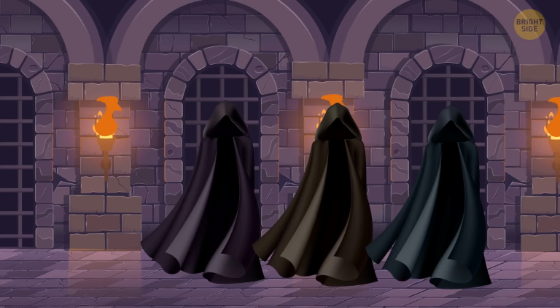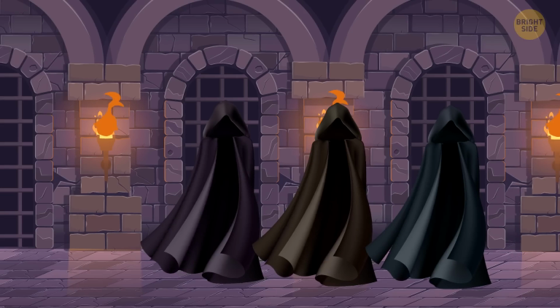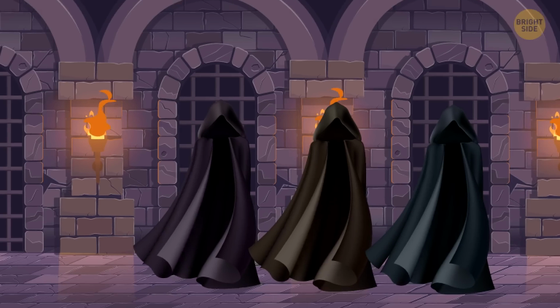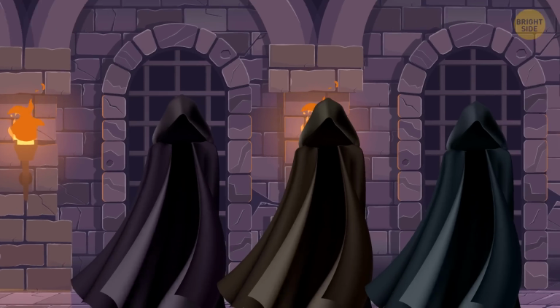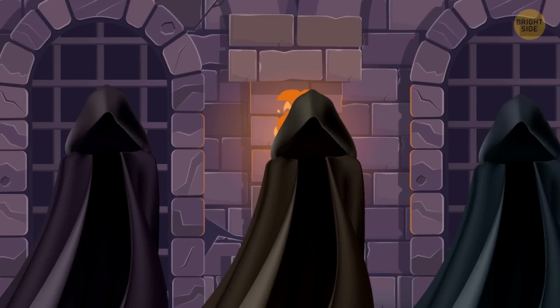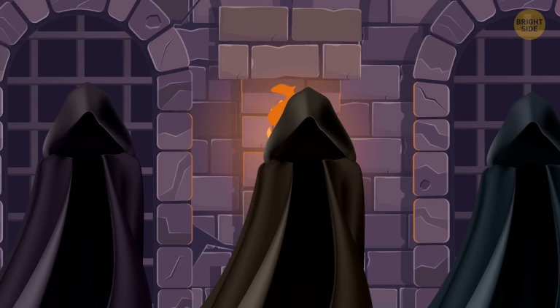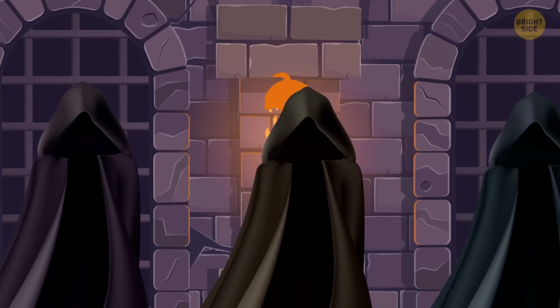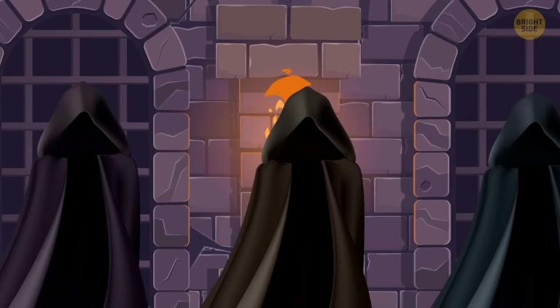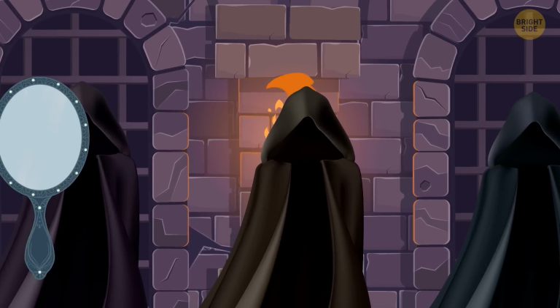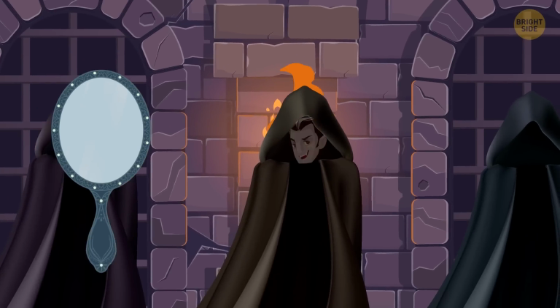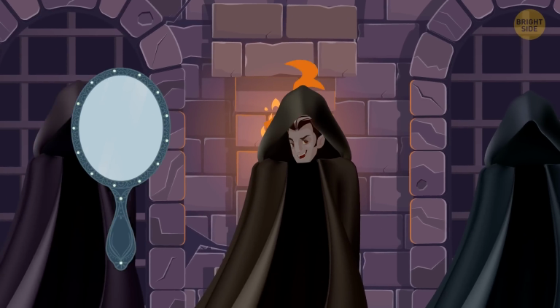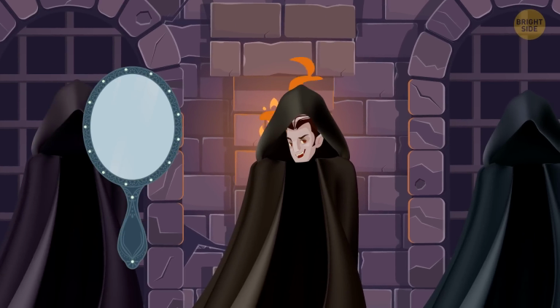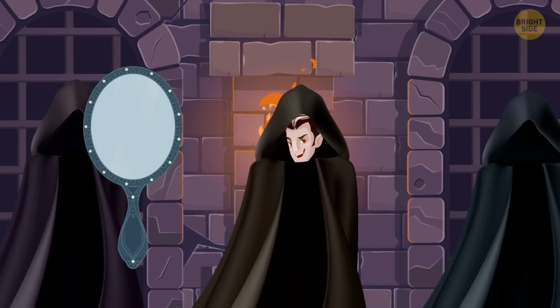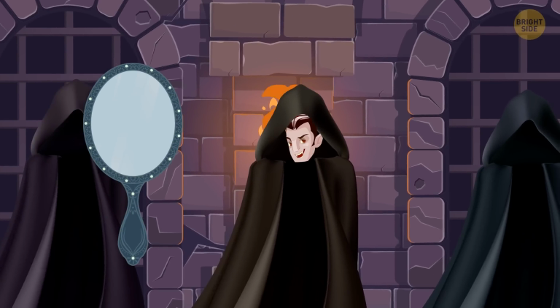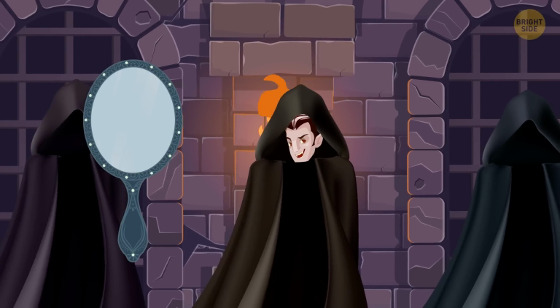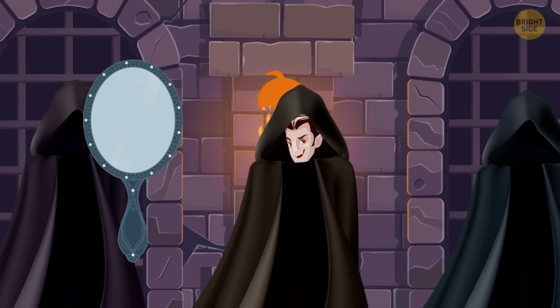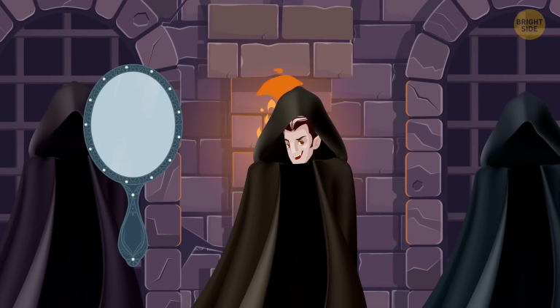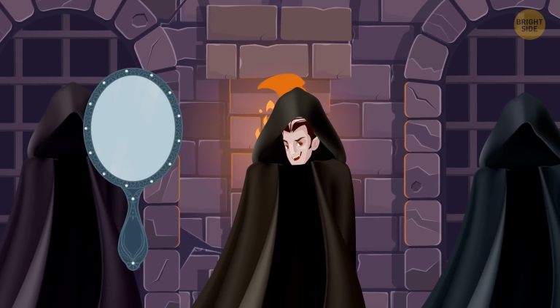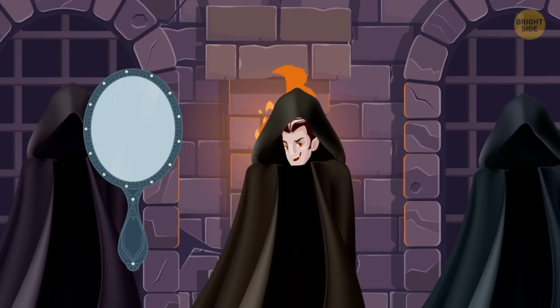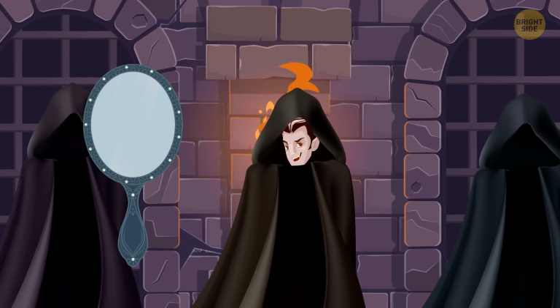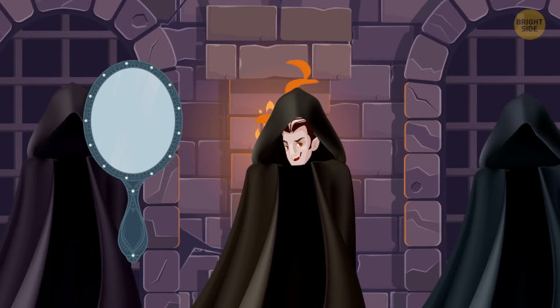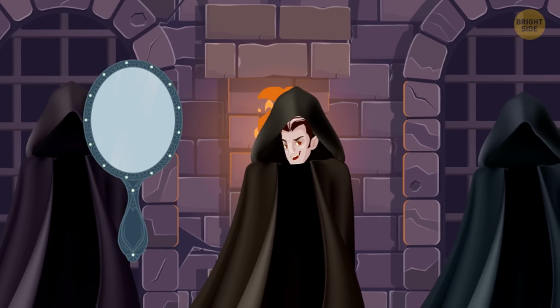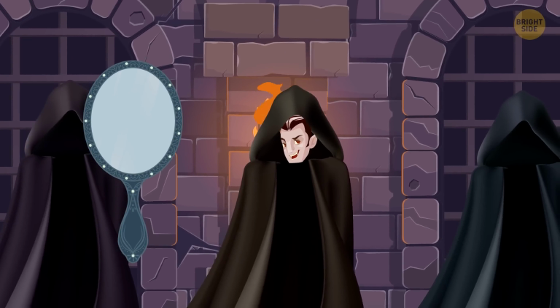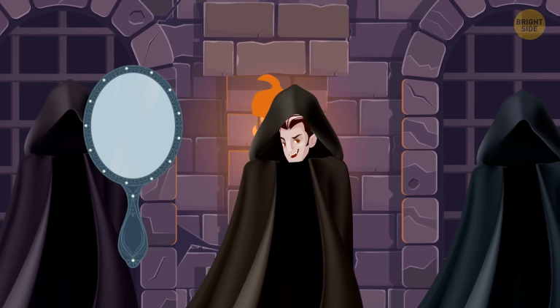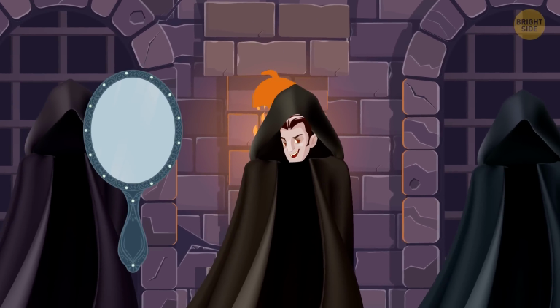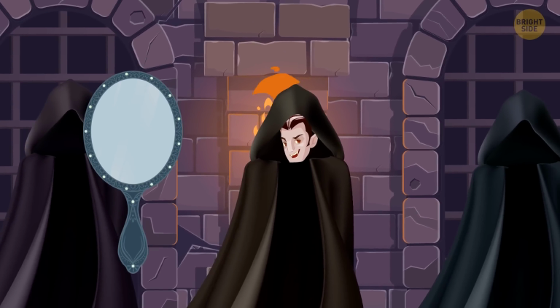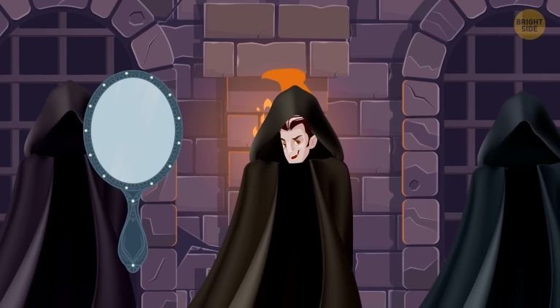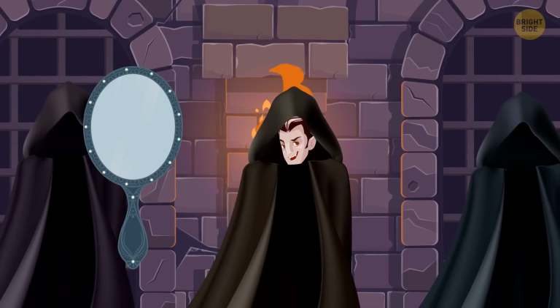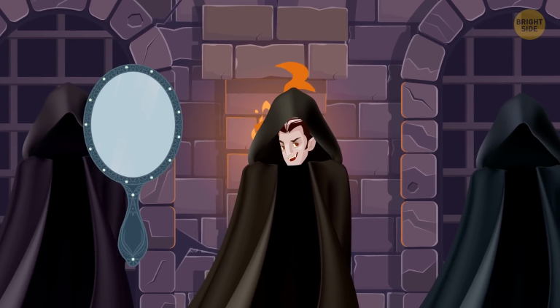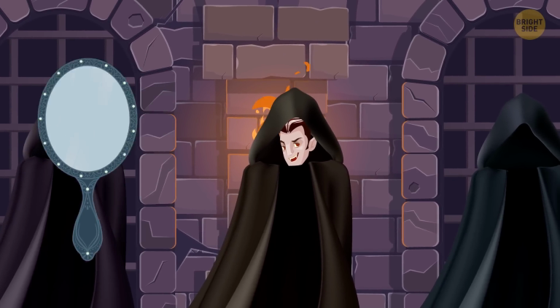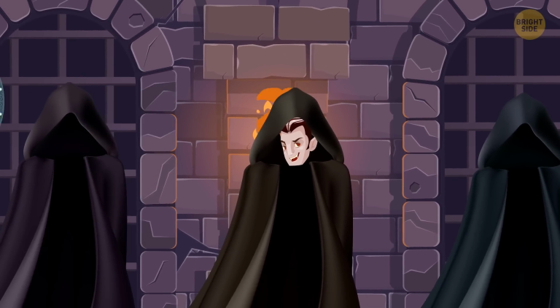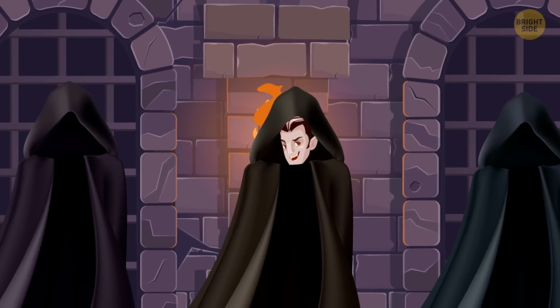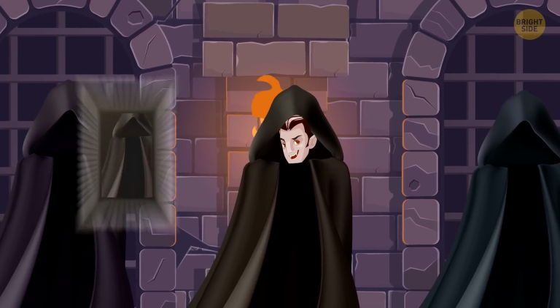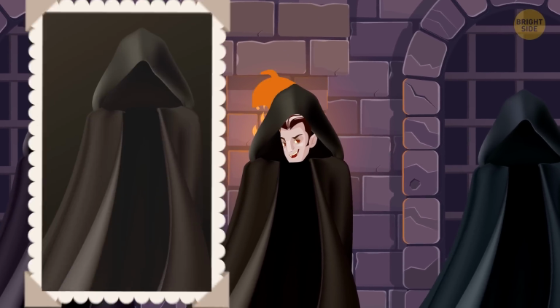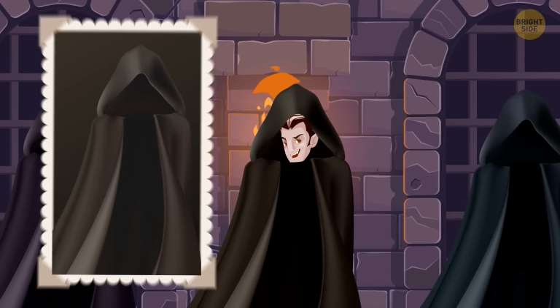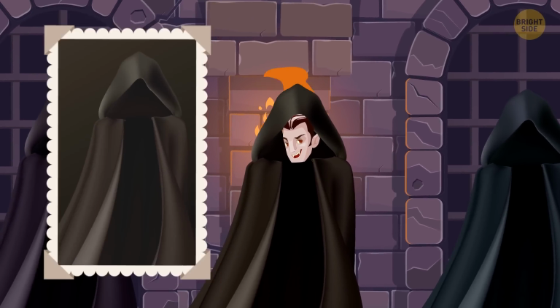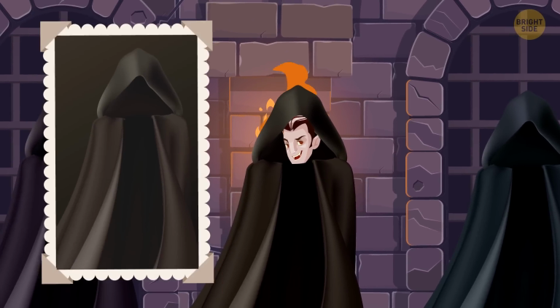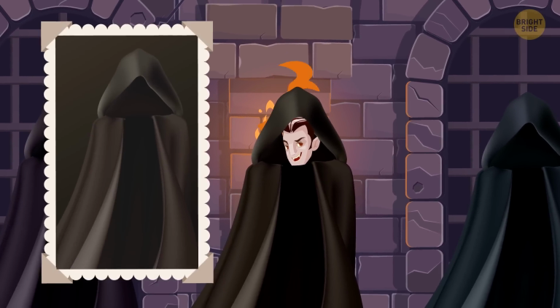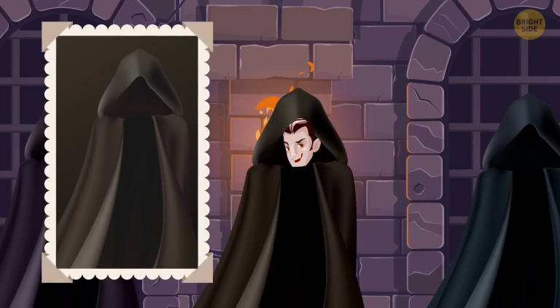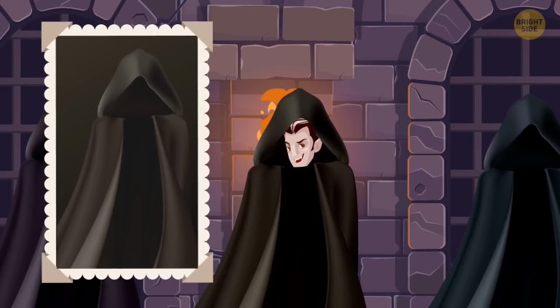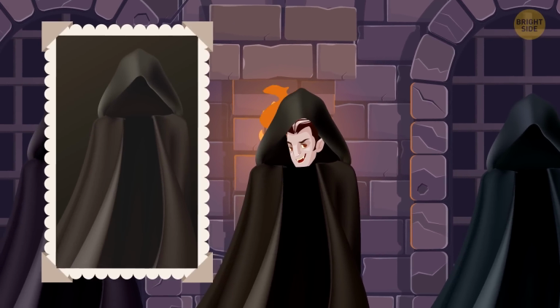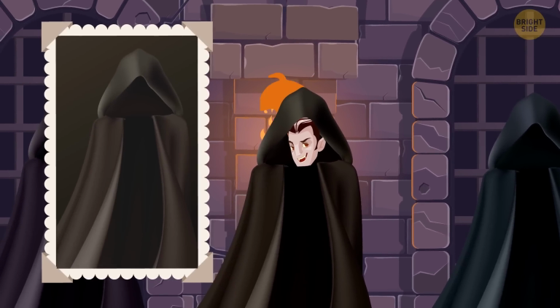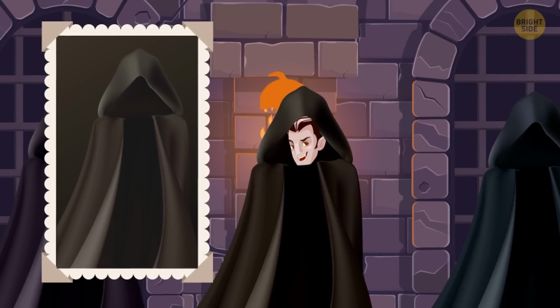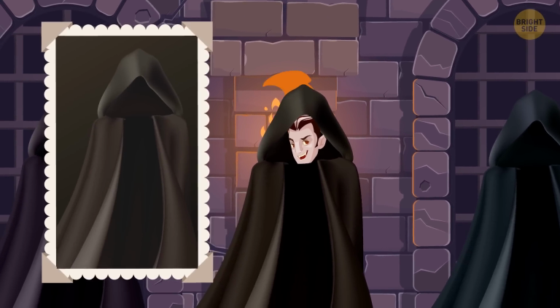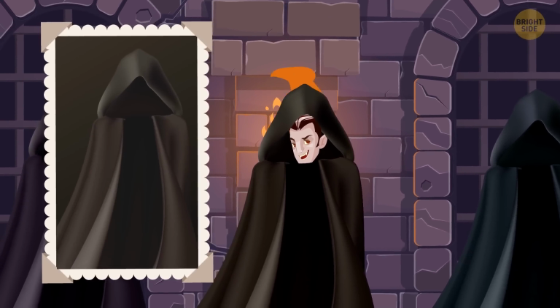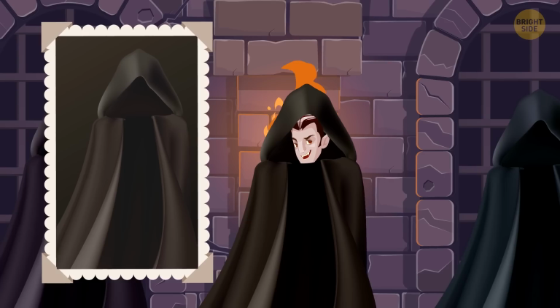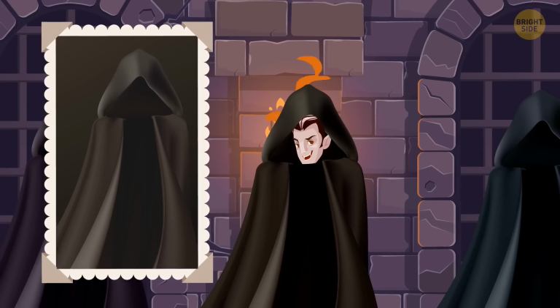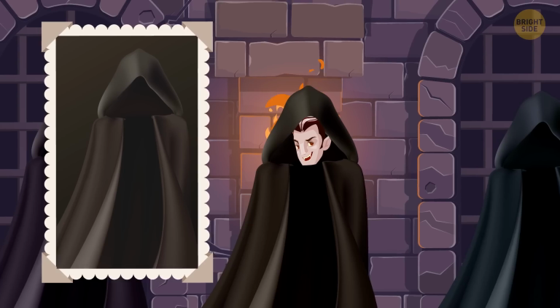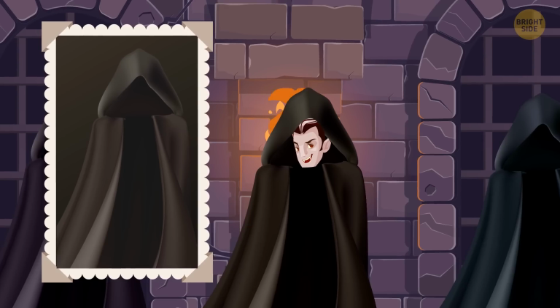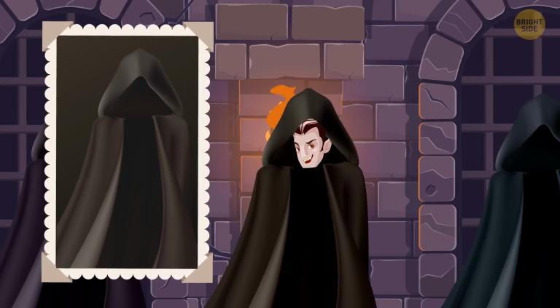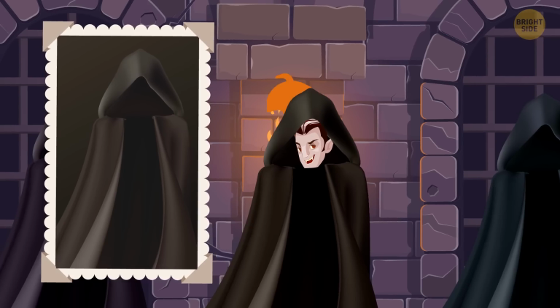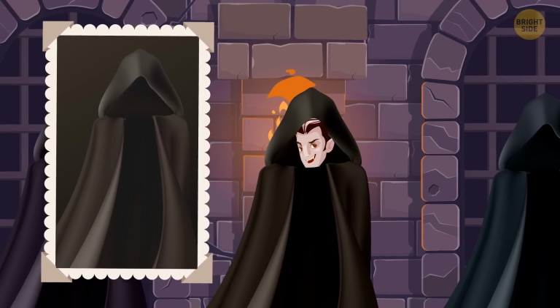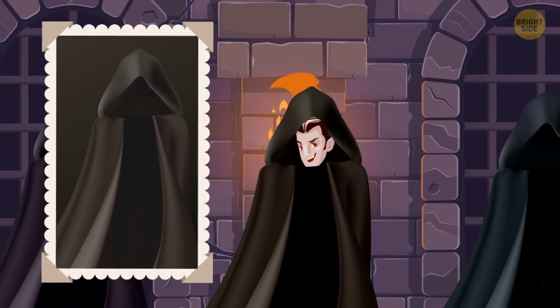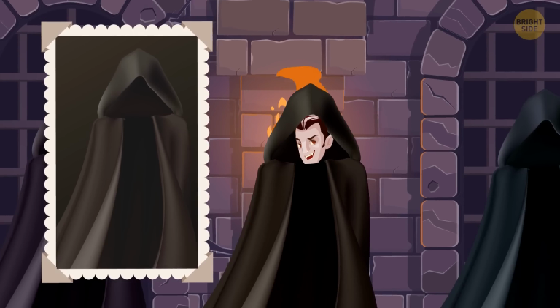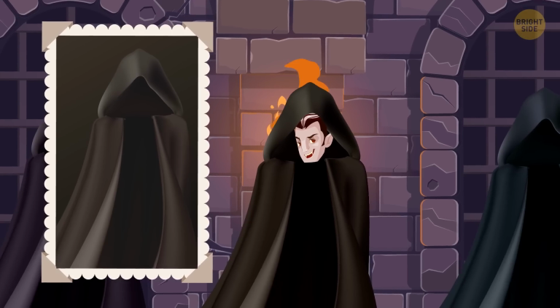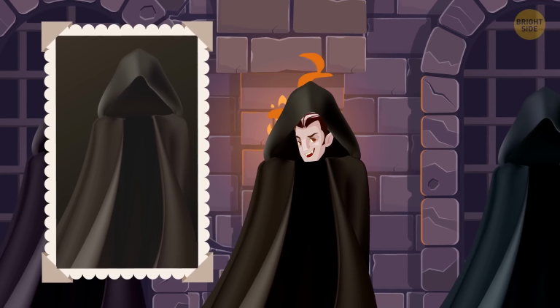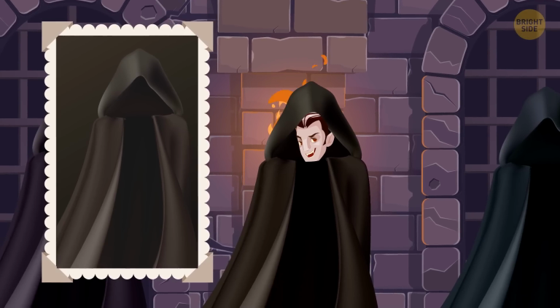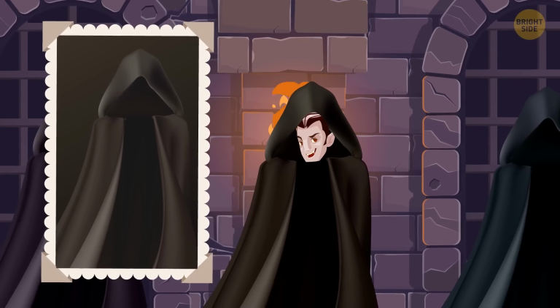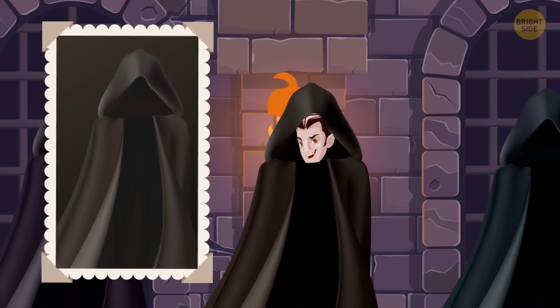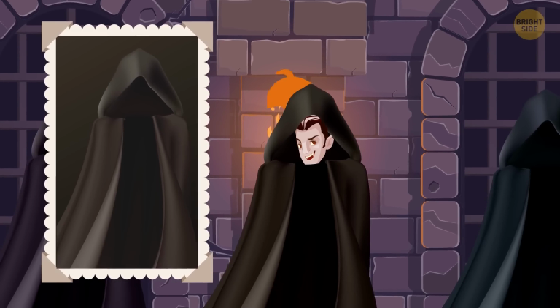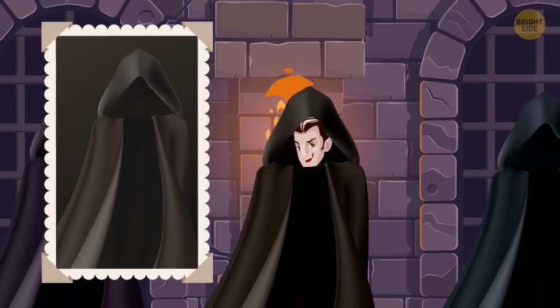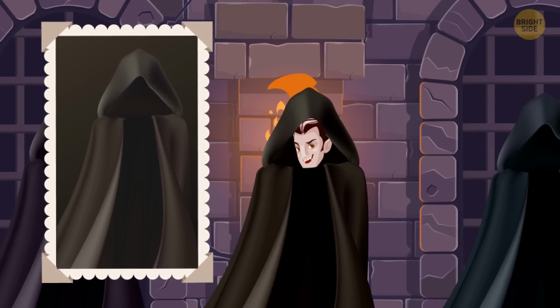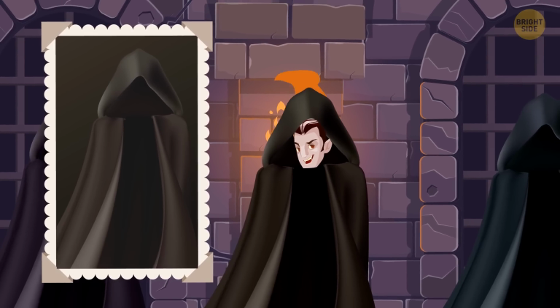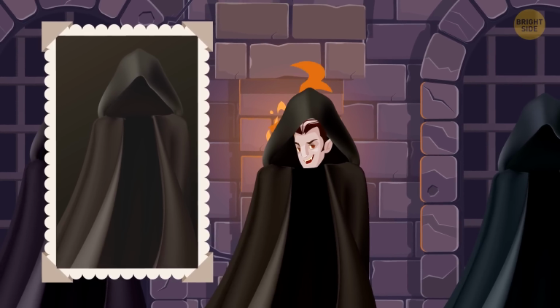Vampires don't reflect in mirrors, and they don't show up in photos. The vampire probably wouldn't know their own eye color.